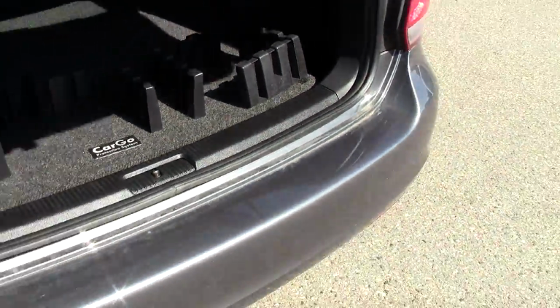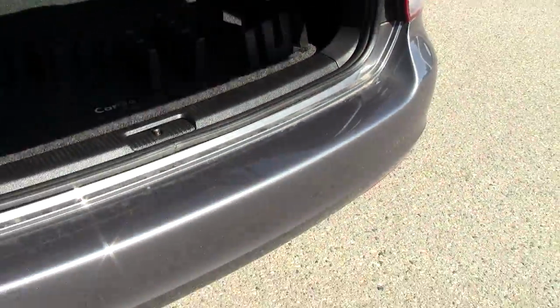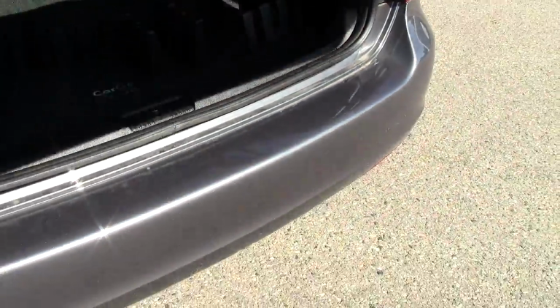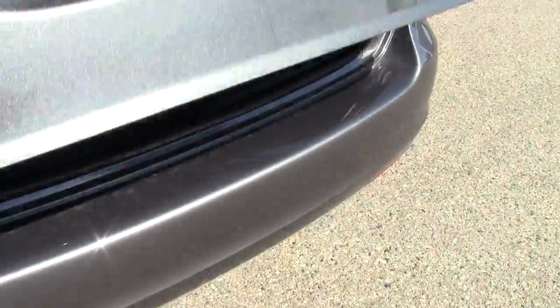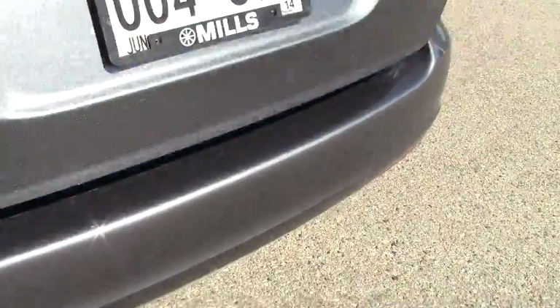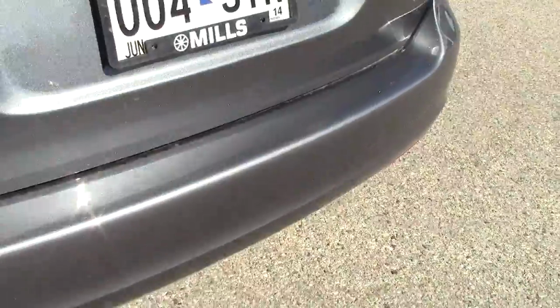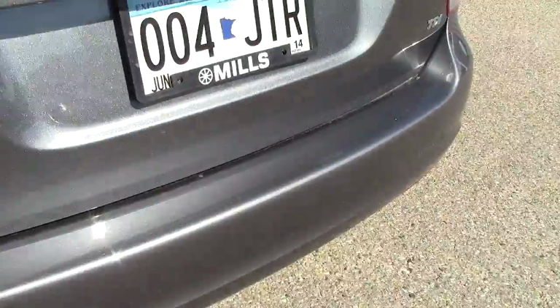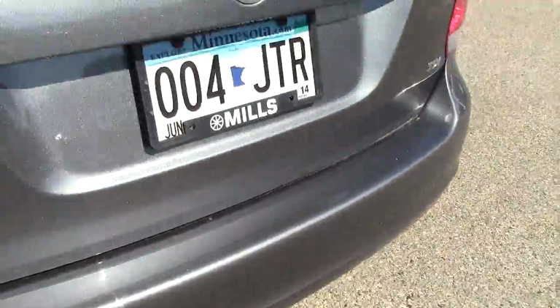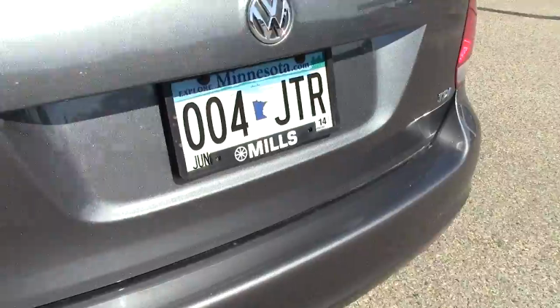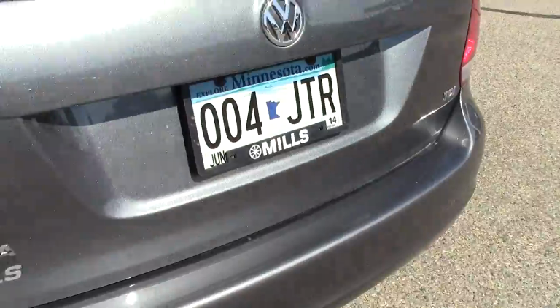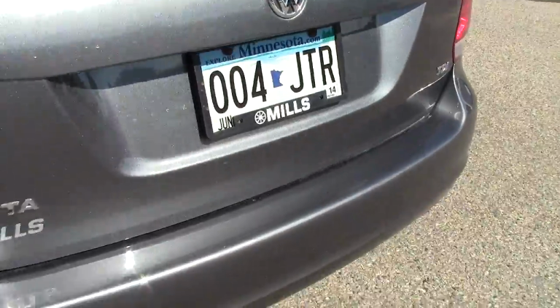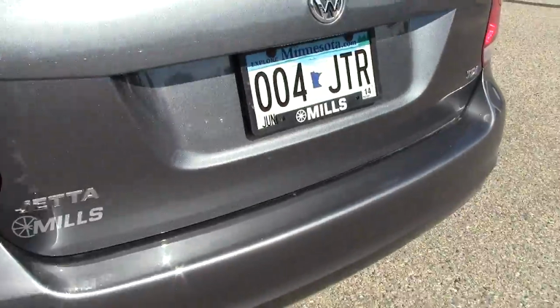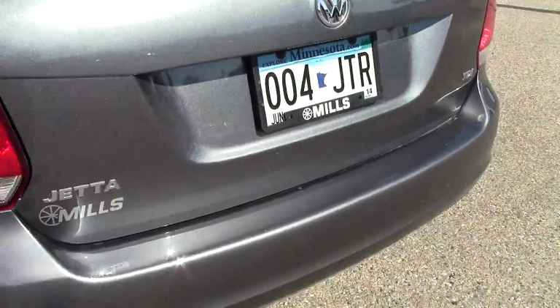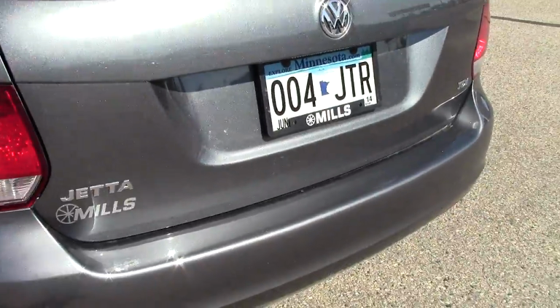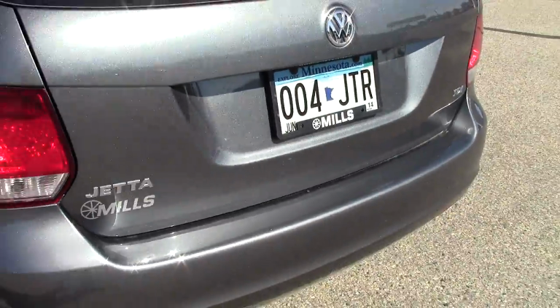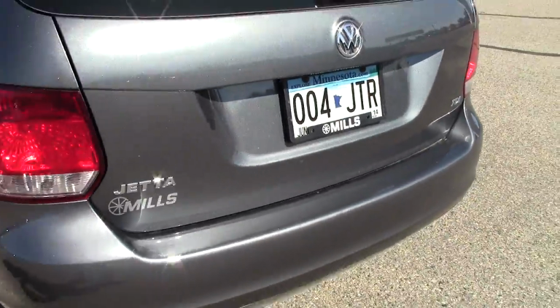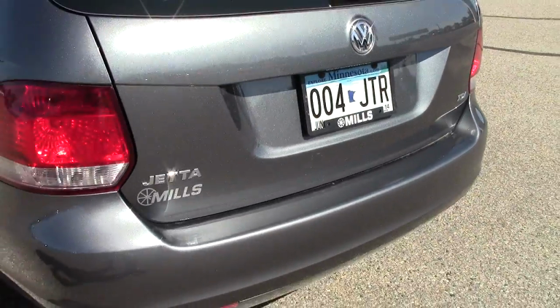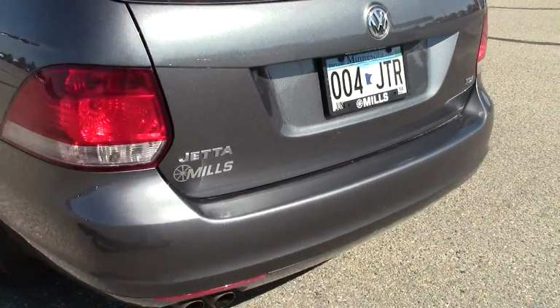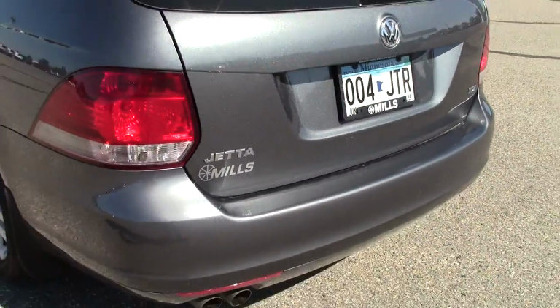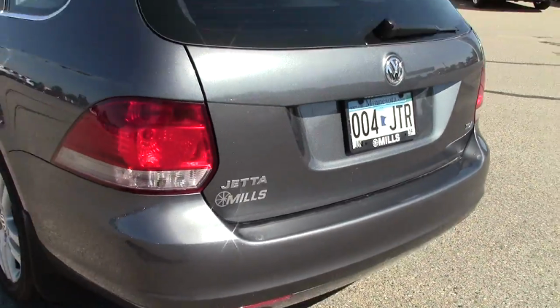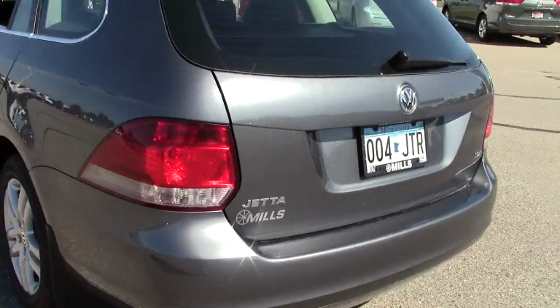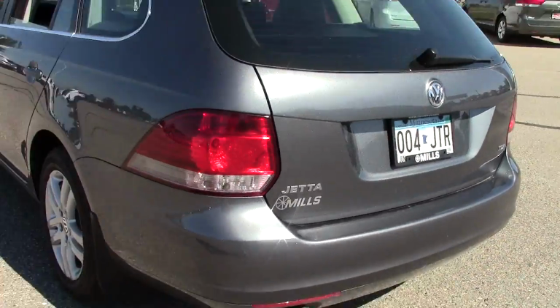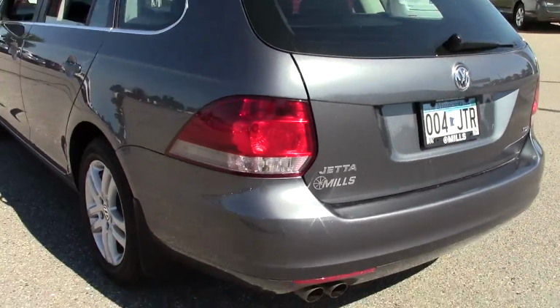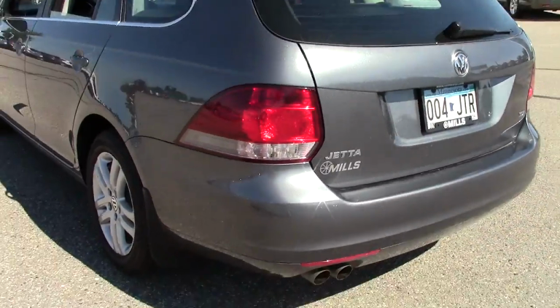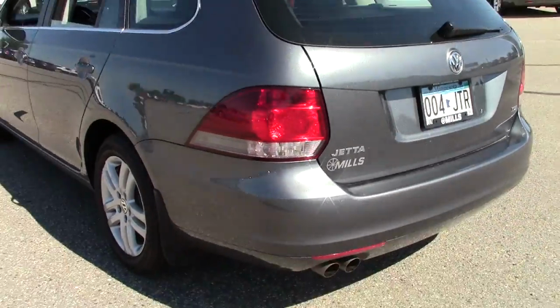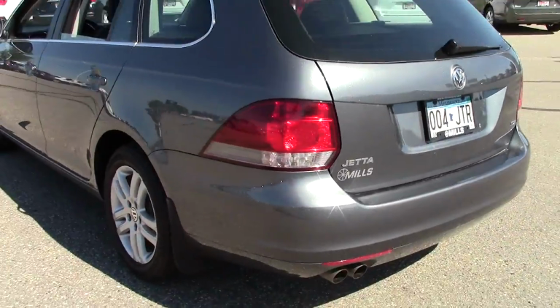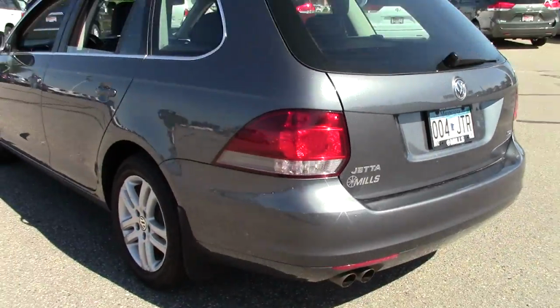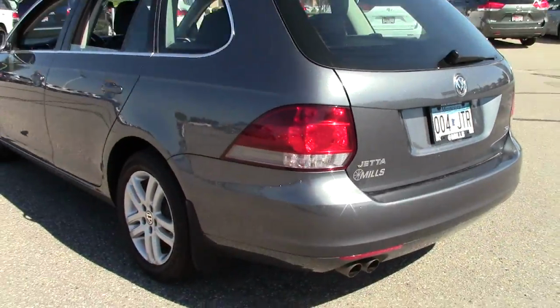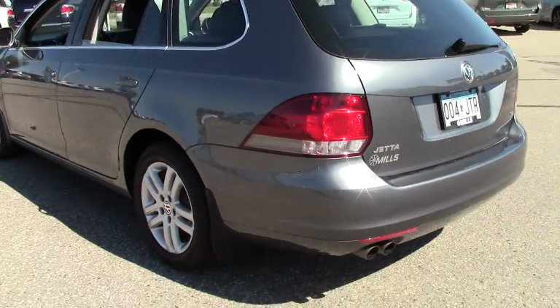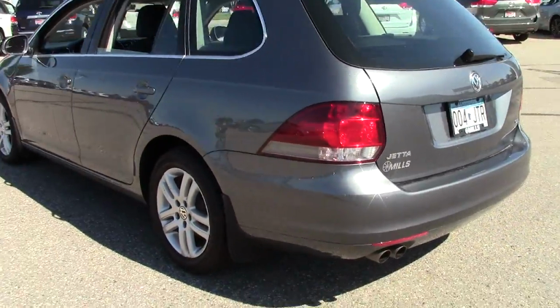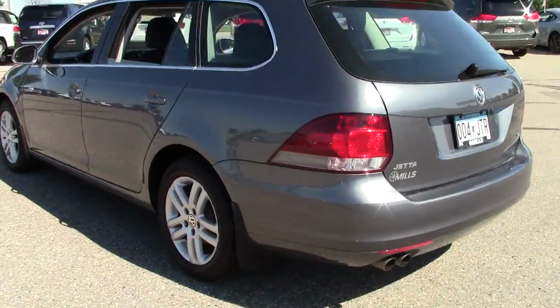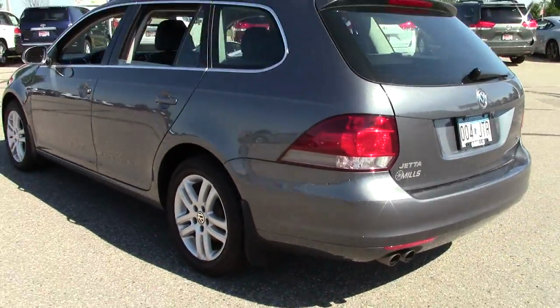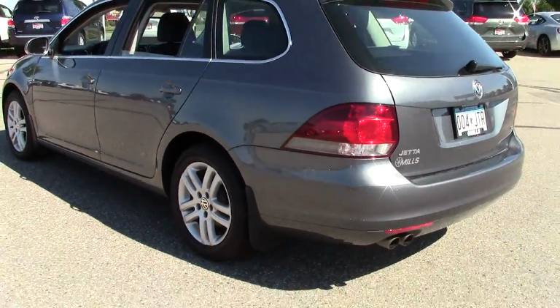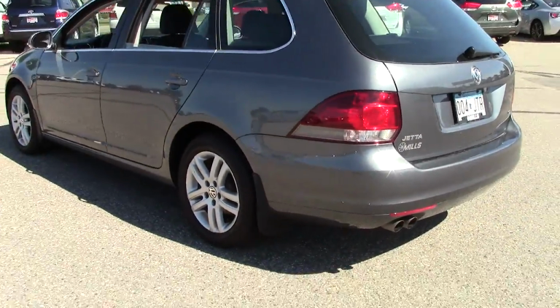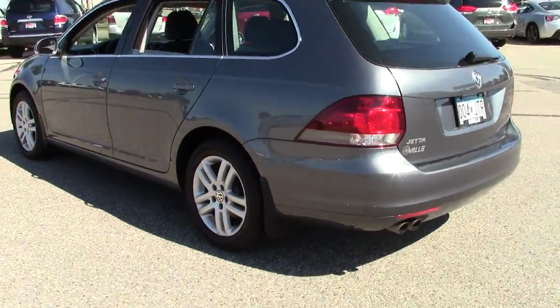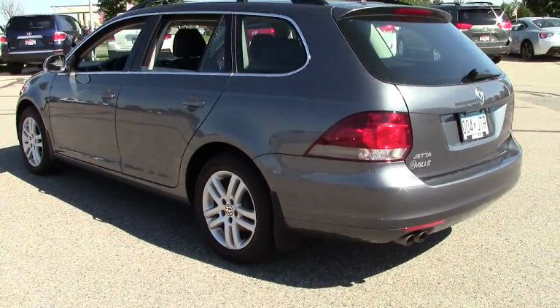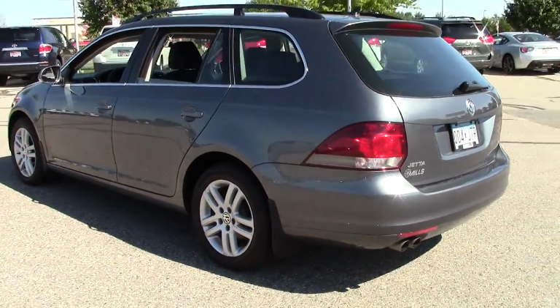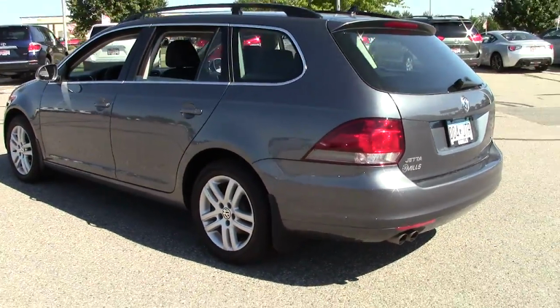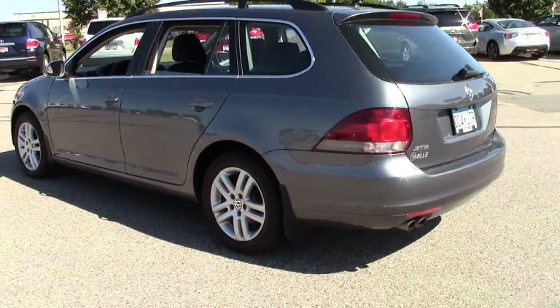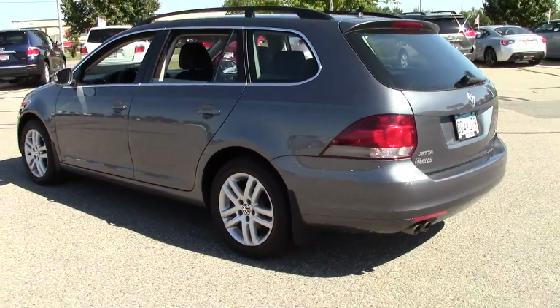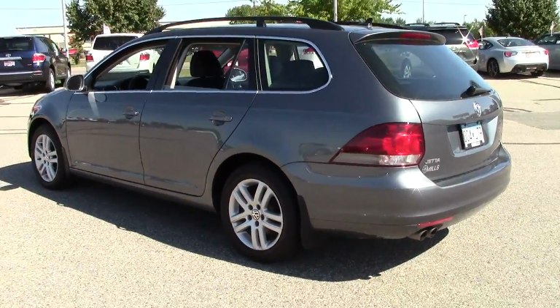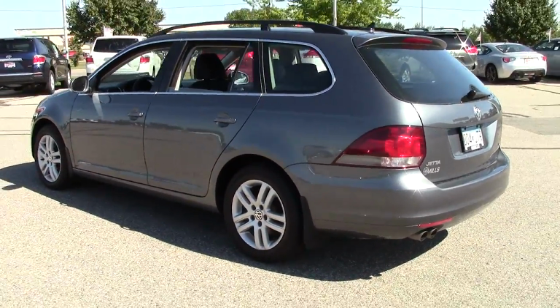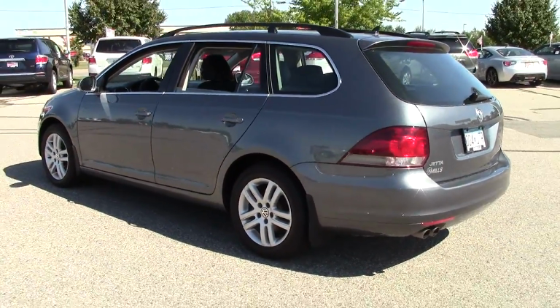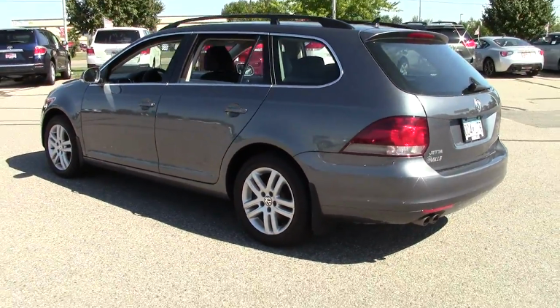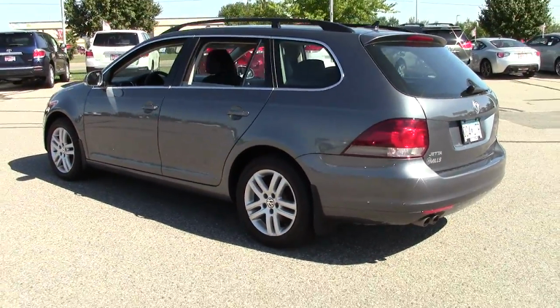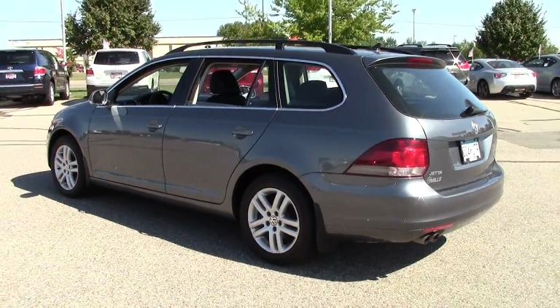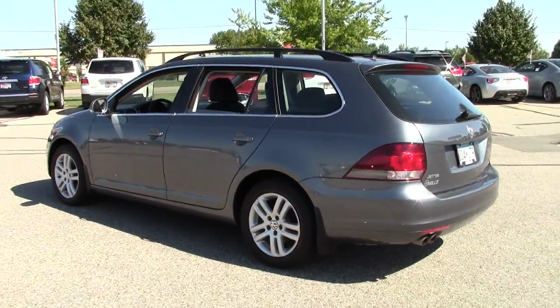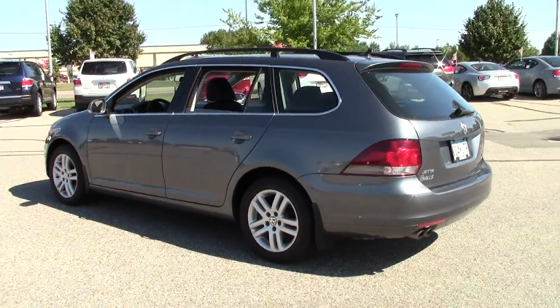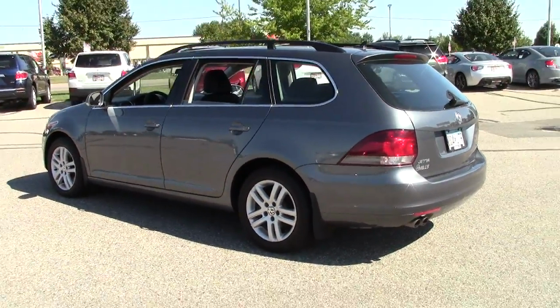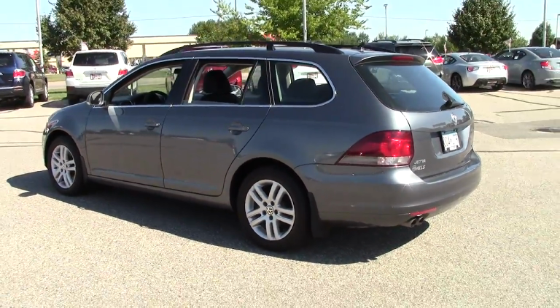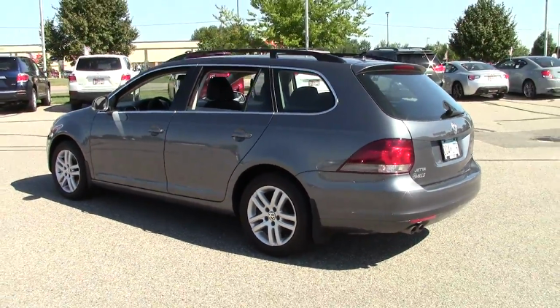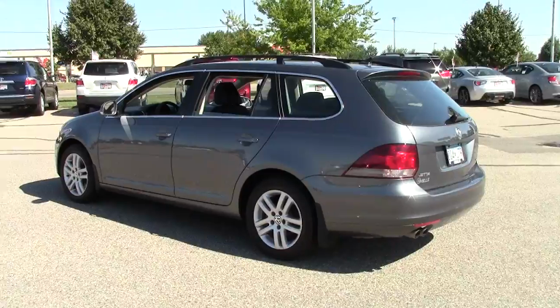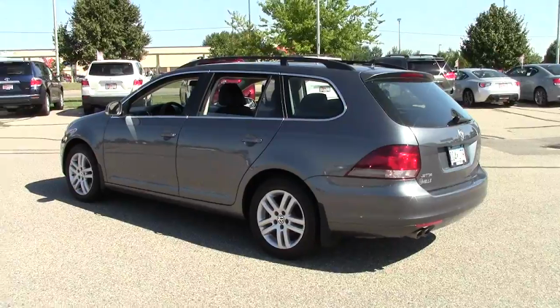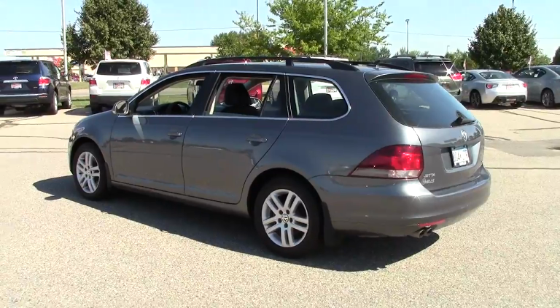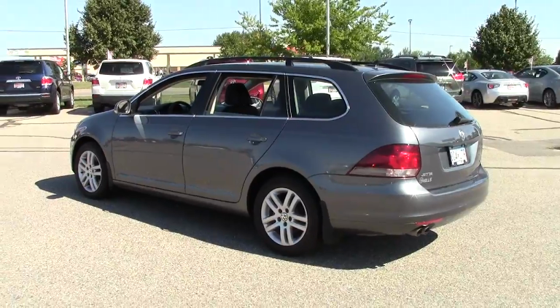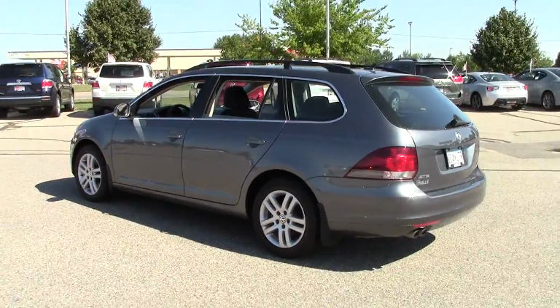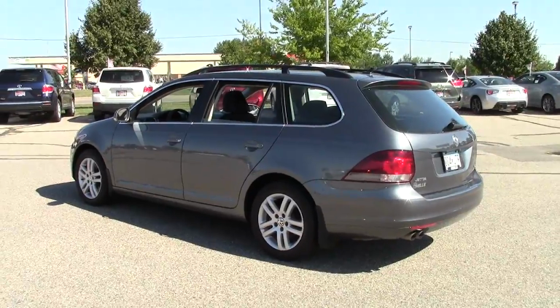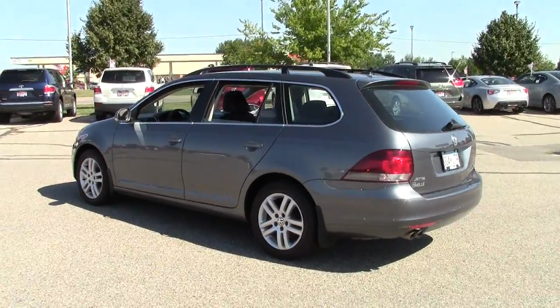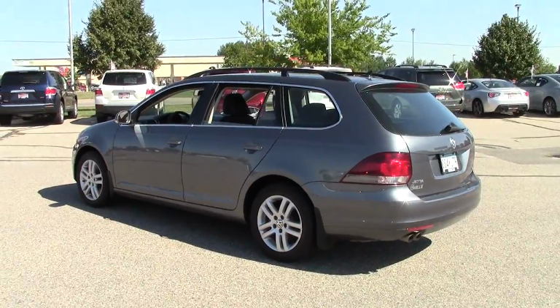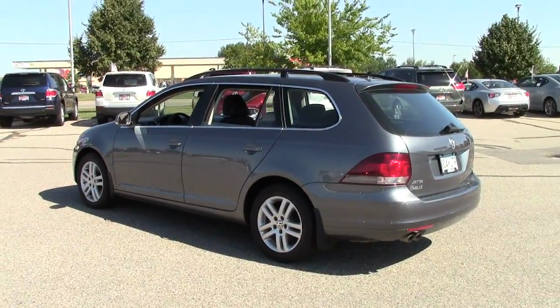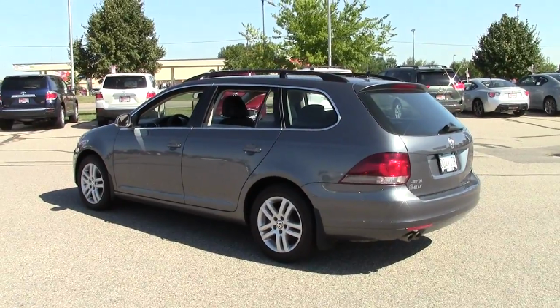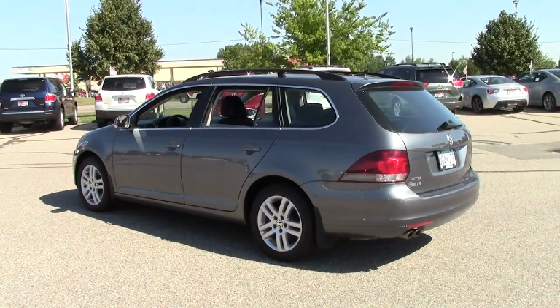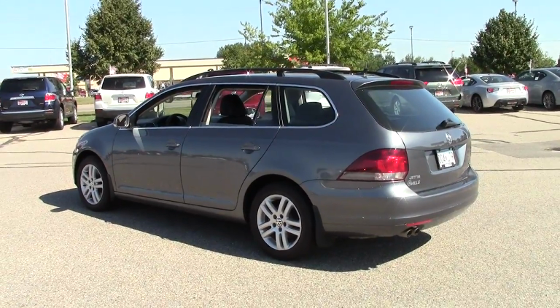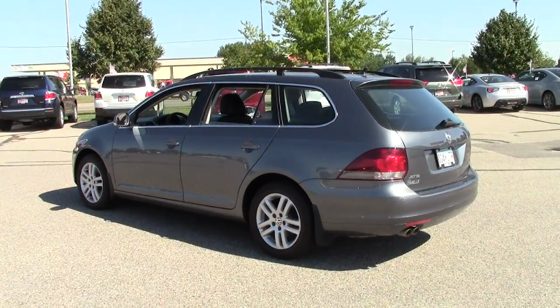All in all, it's a really sharp, cool looking vehicle. Come on down and take a look at it here at Mills Auto Center in Wilmer, Minnesota.